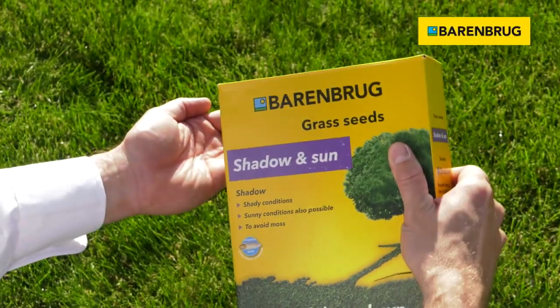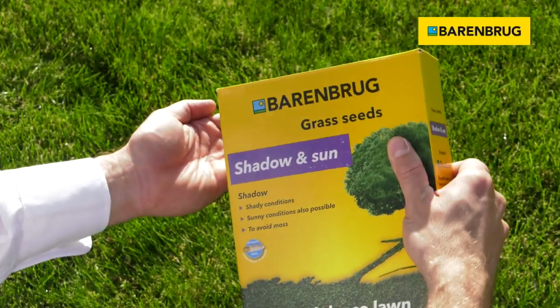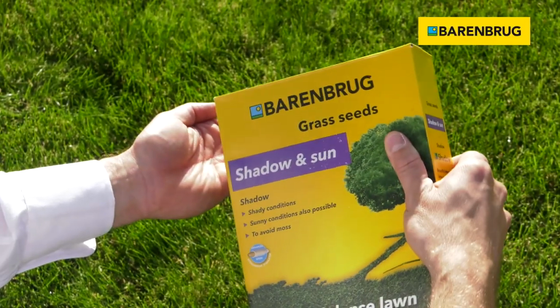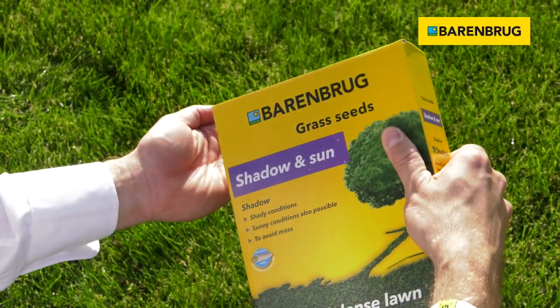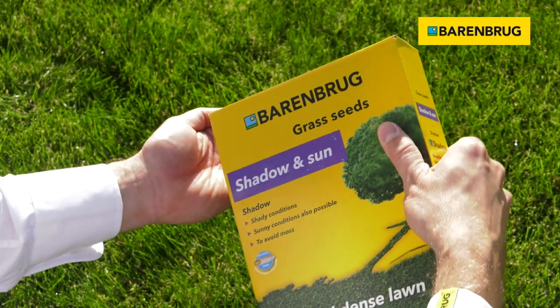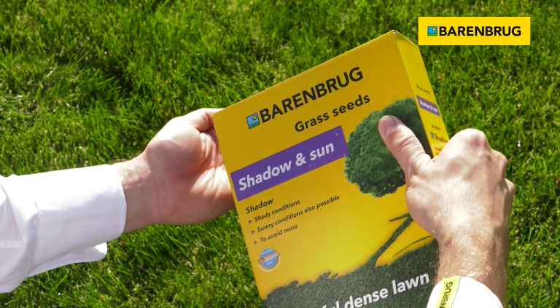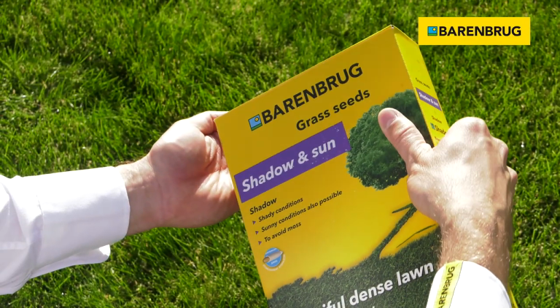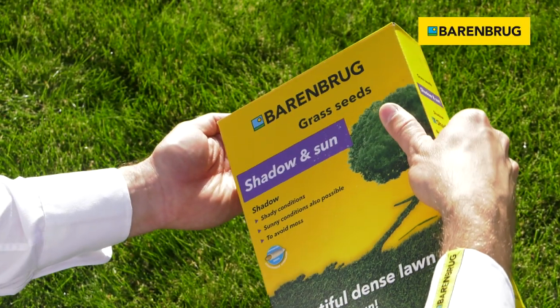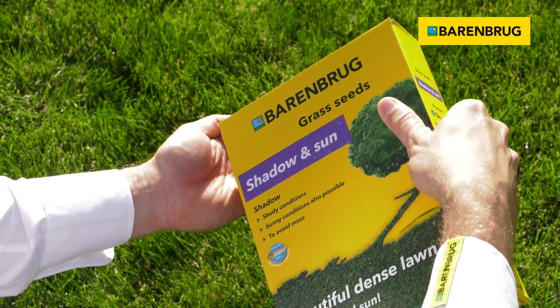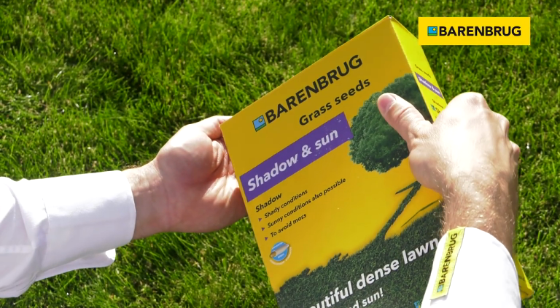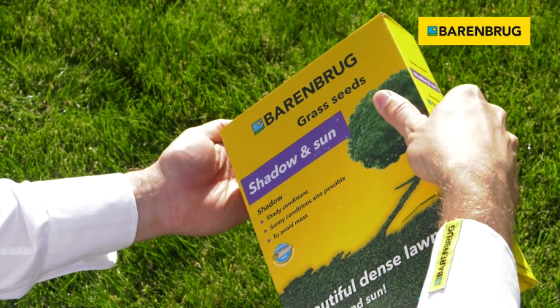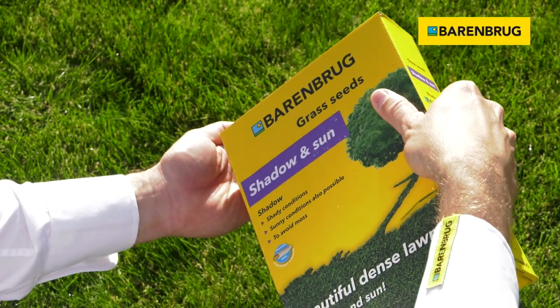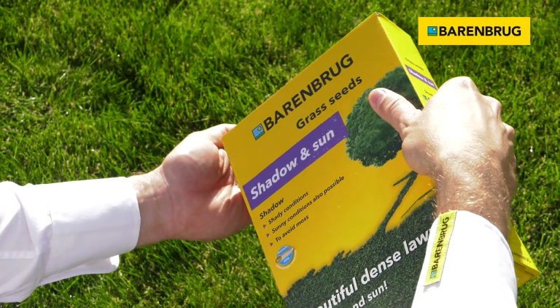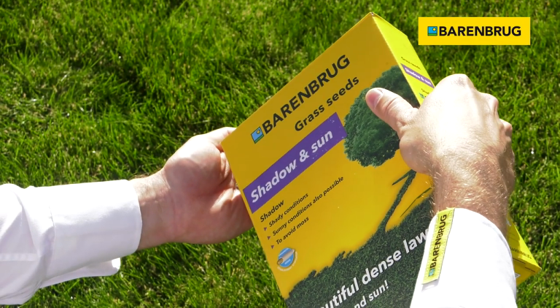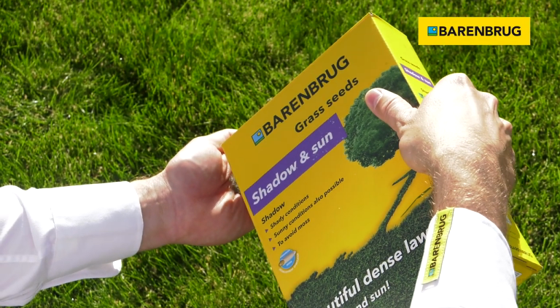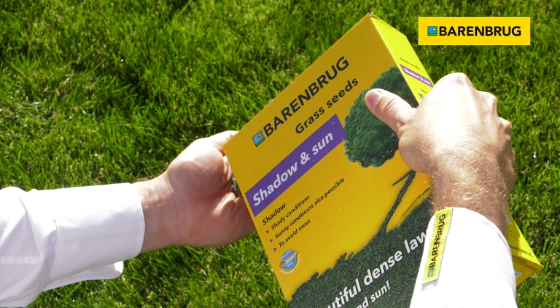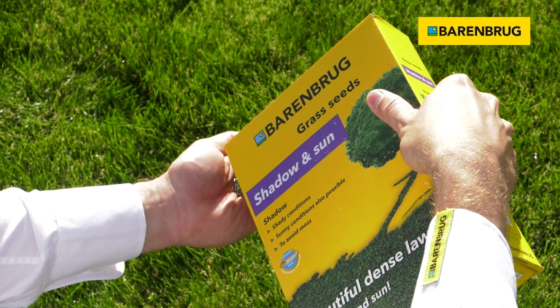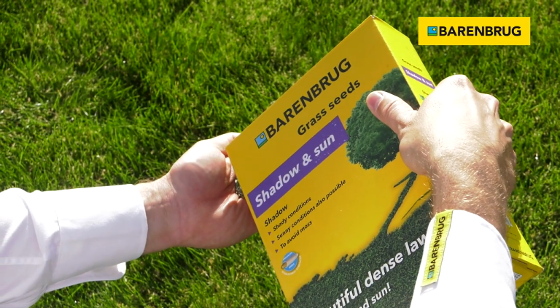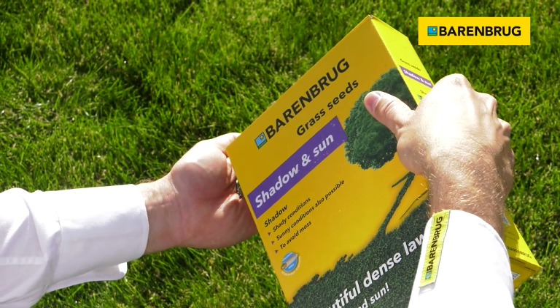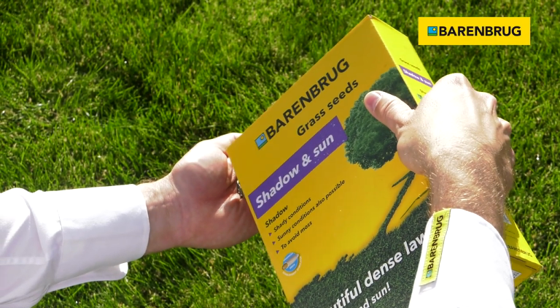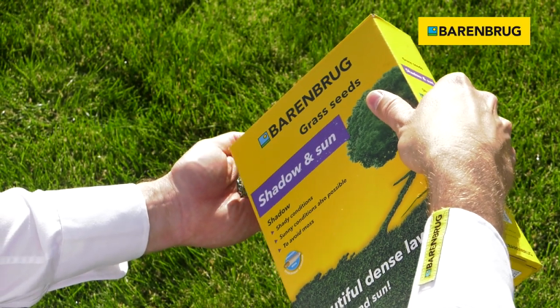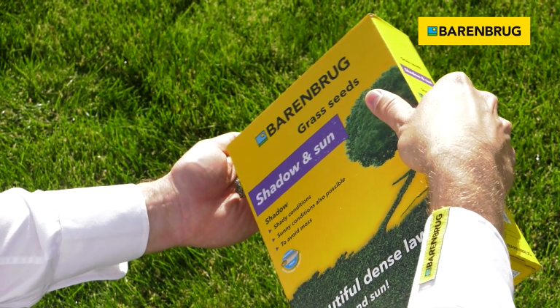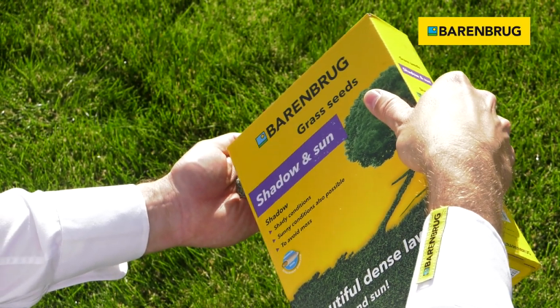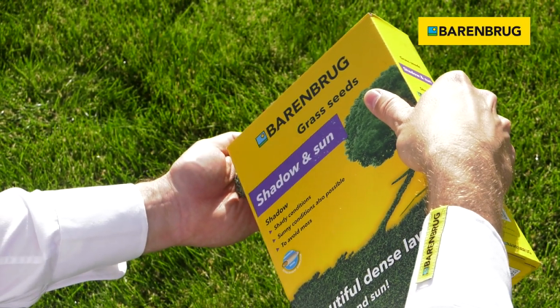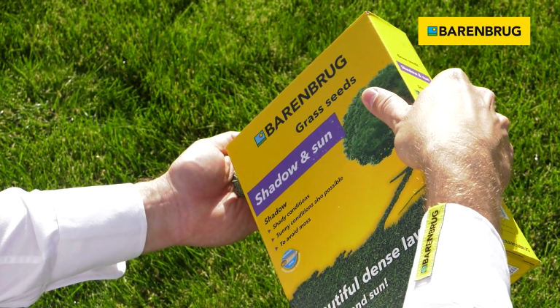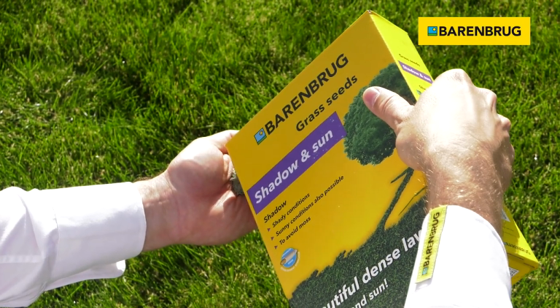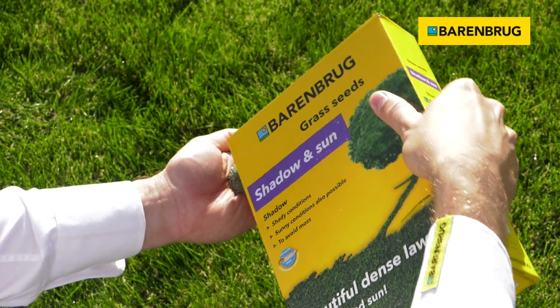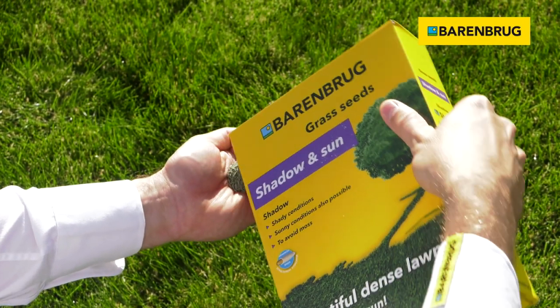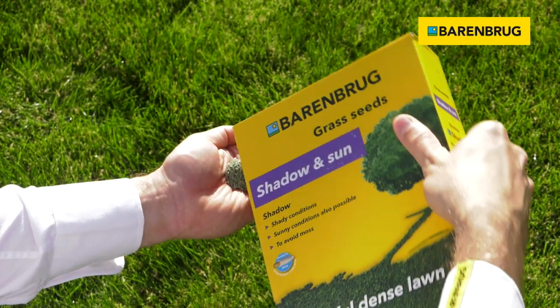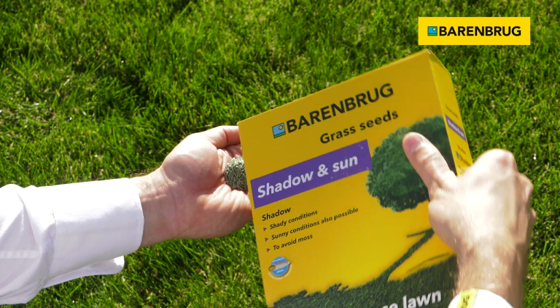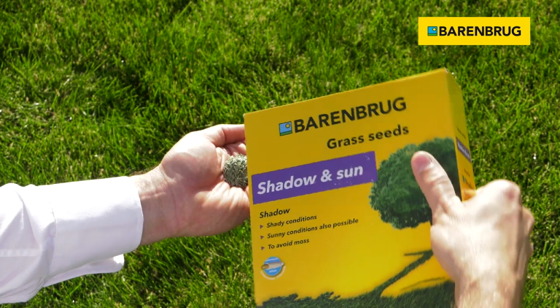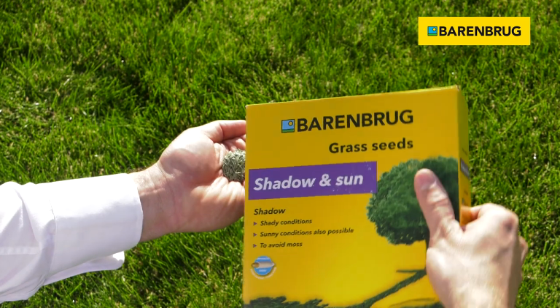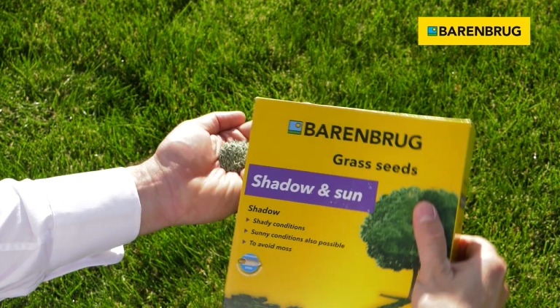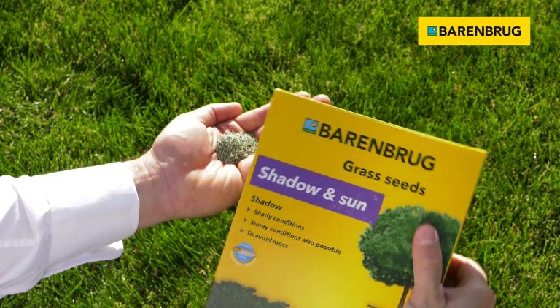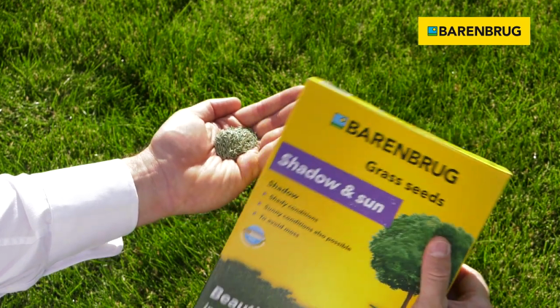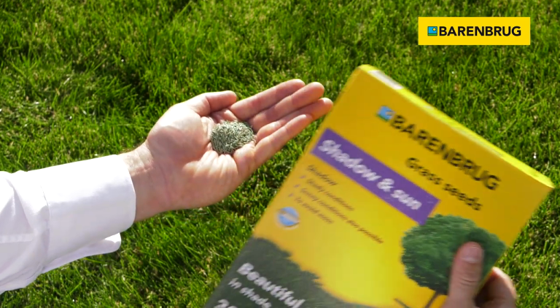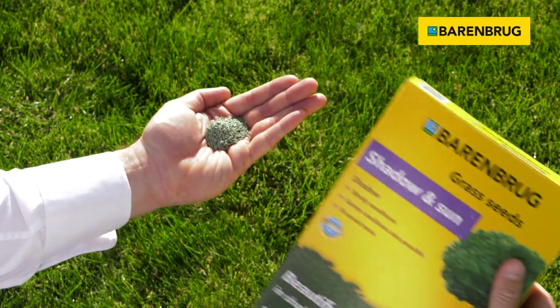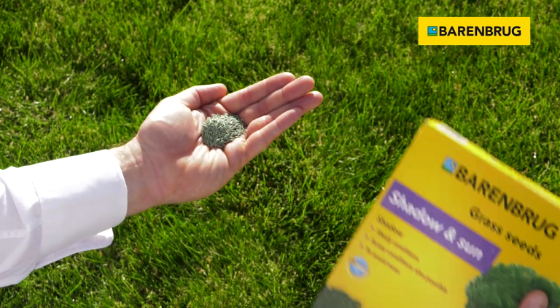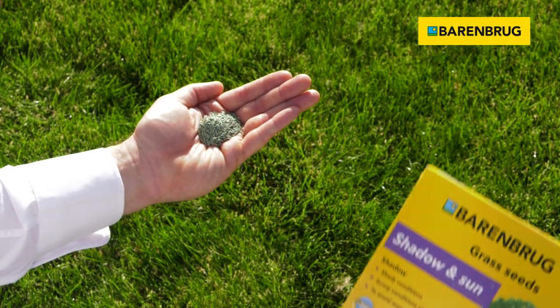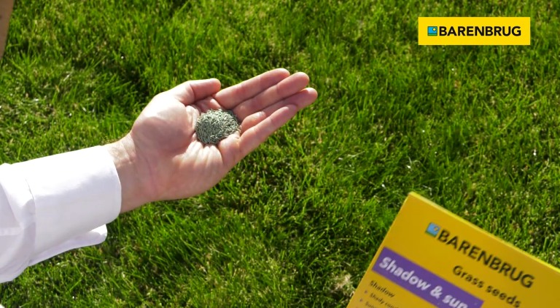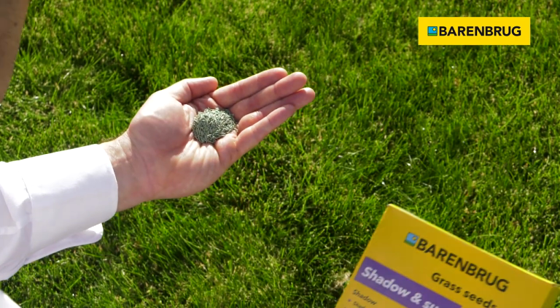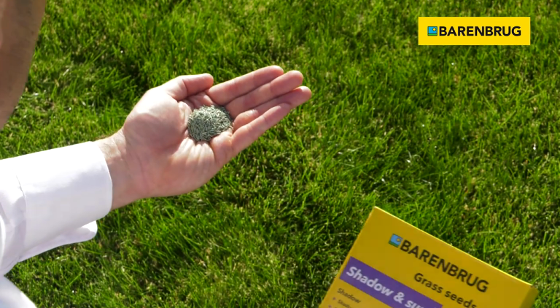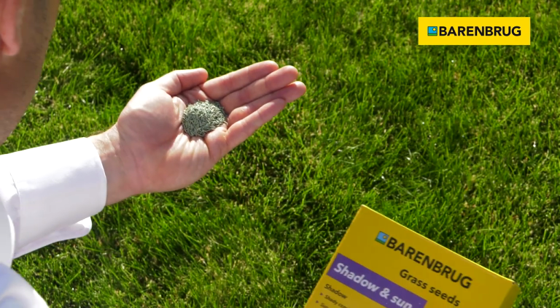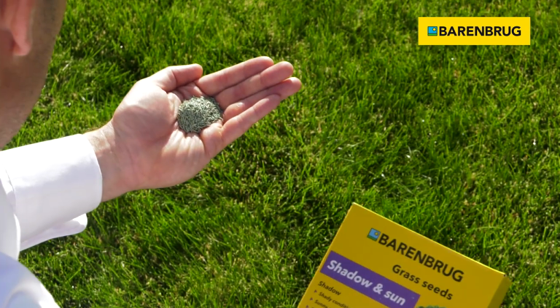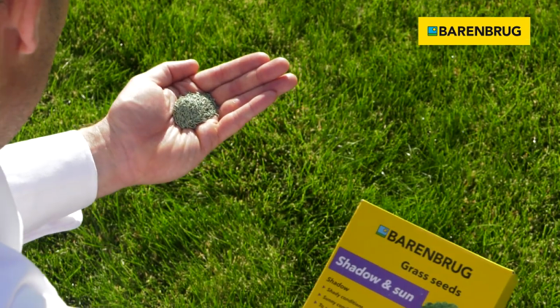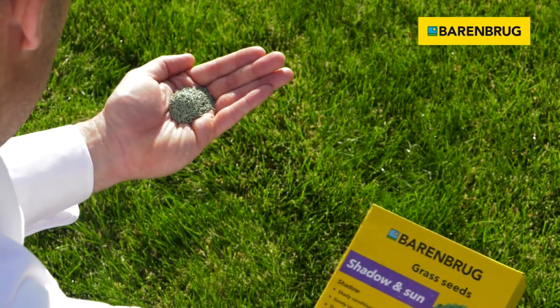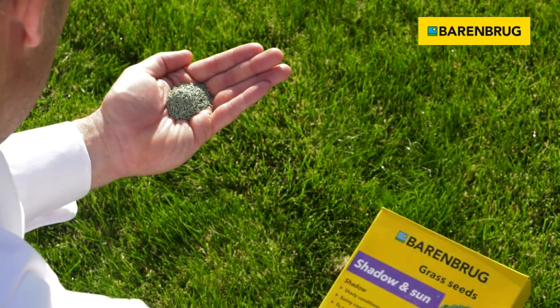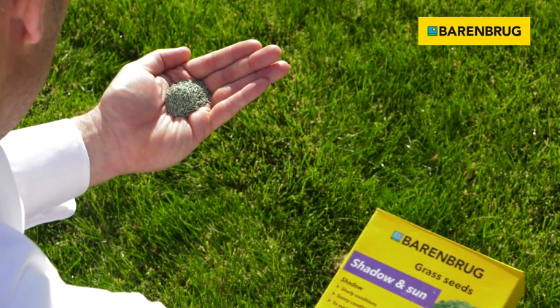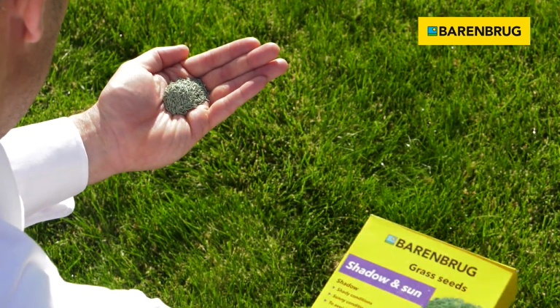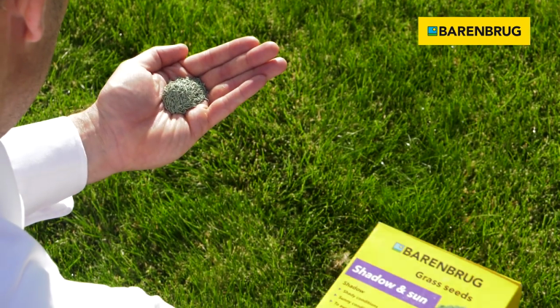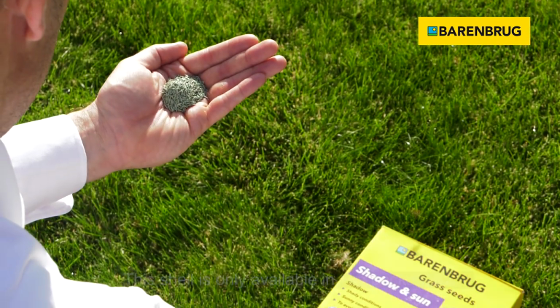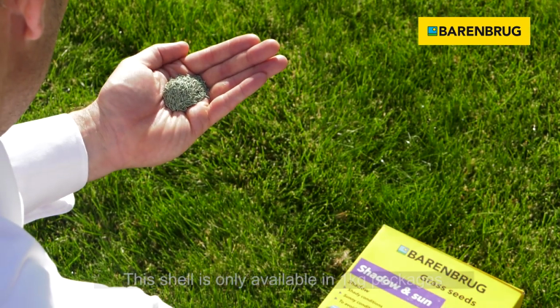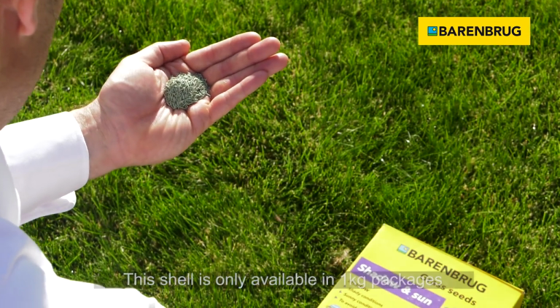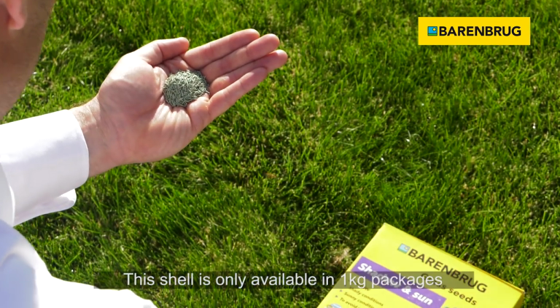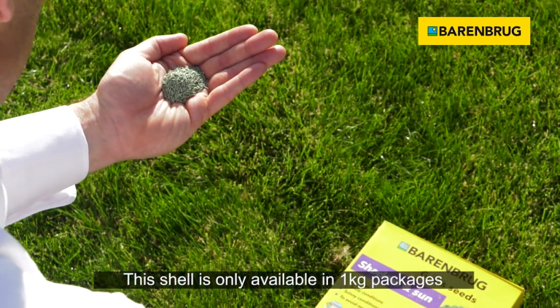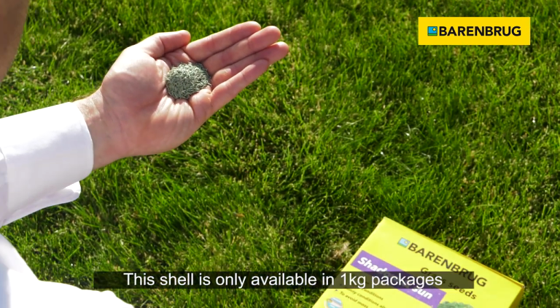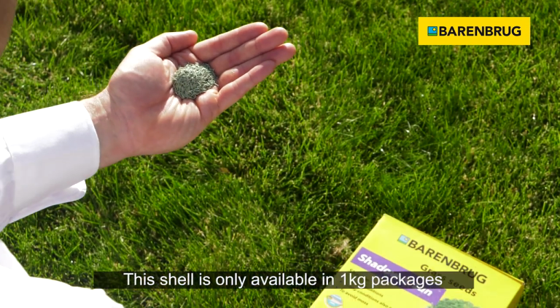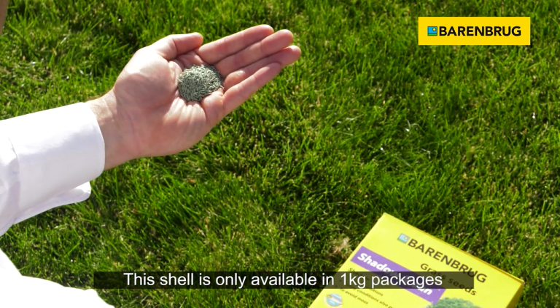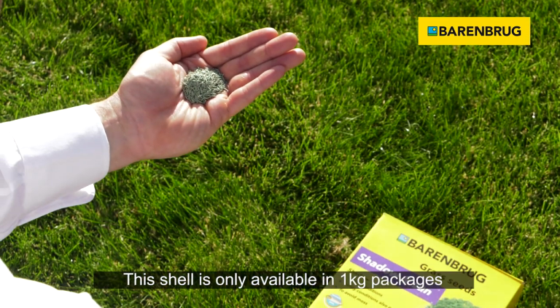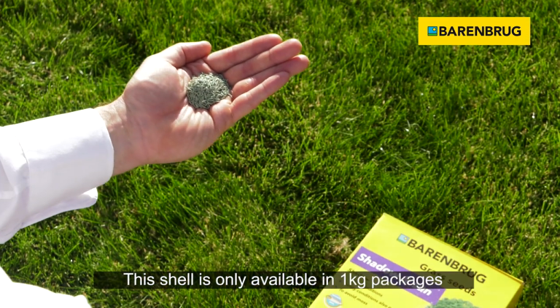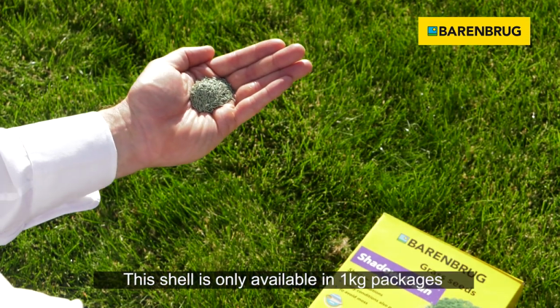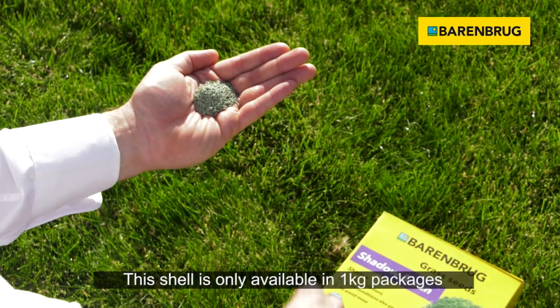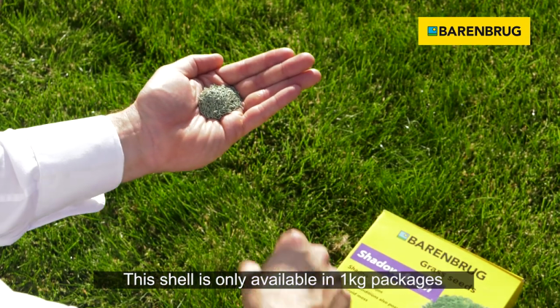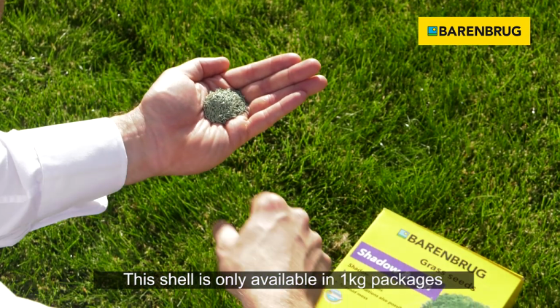Look at the color of the seeds. We've given each seed a special treatment to help establish the sward healthy and quickly.